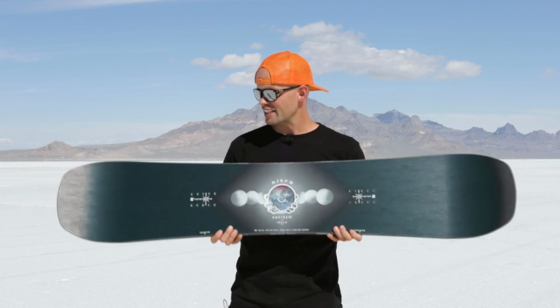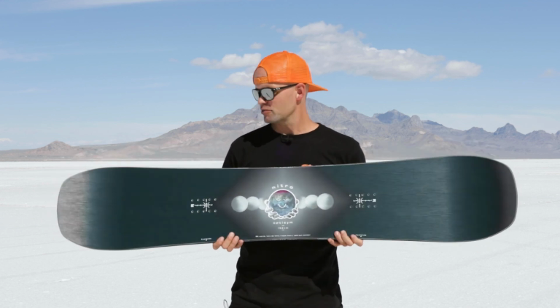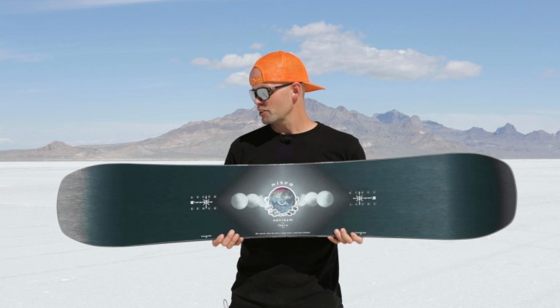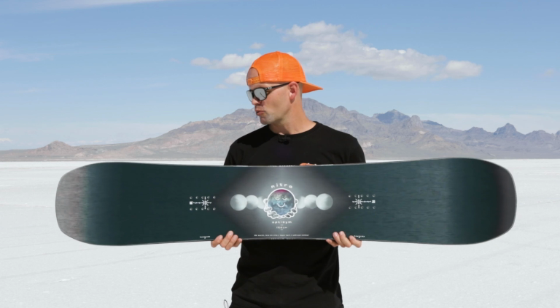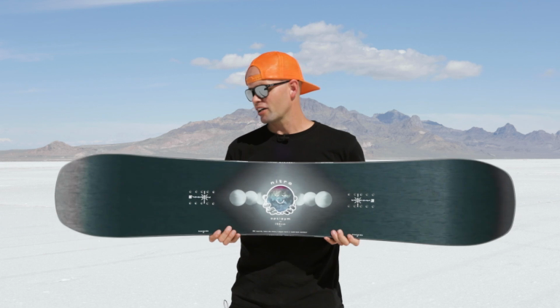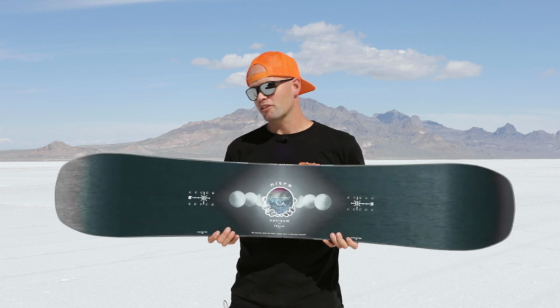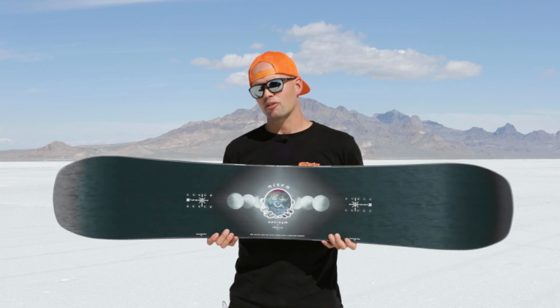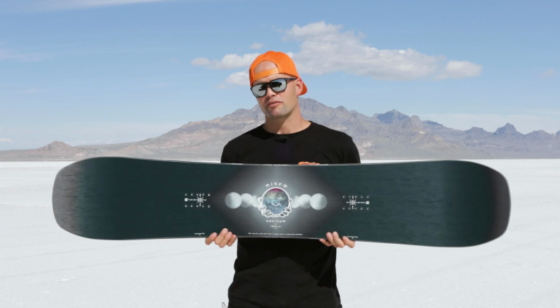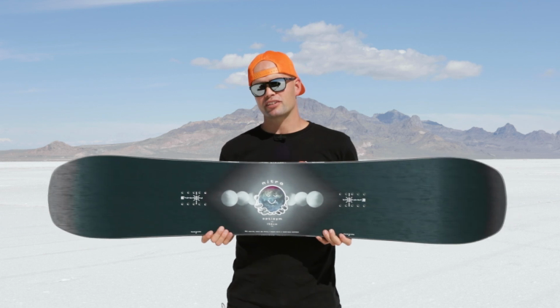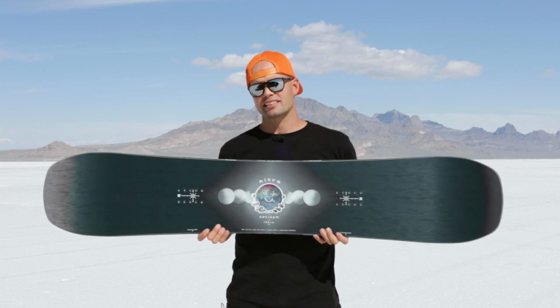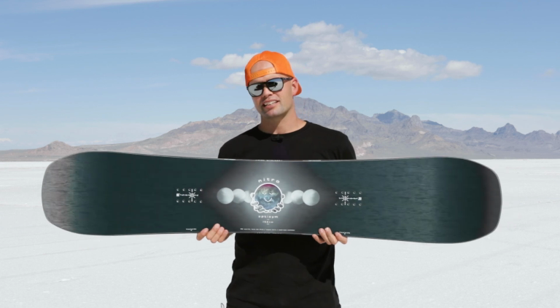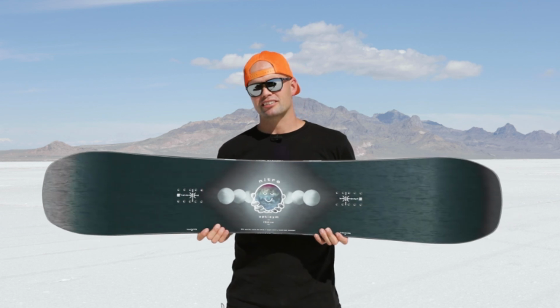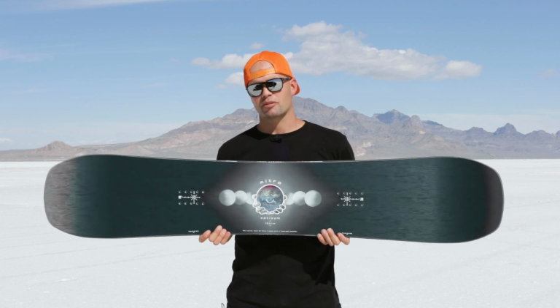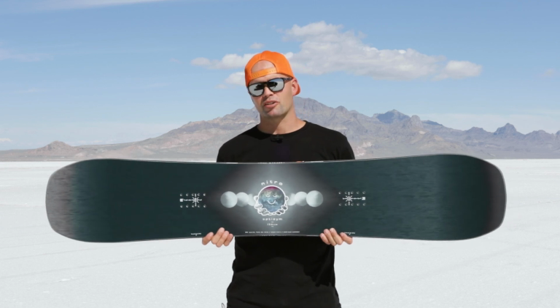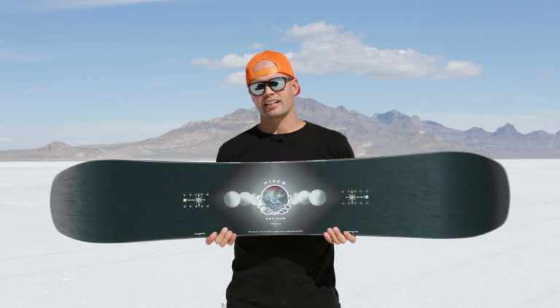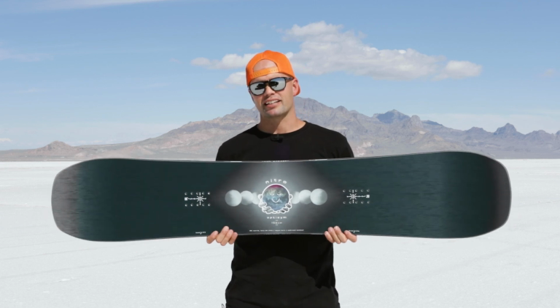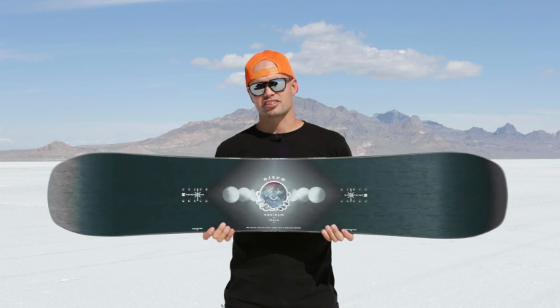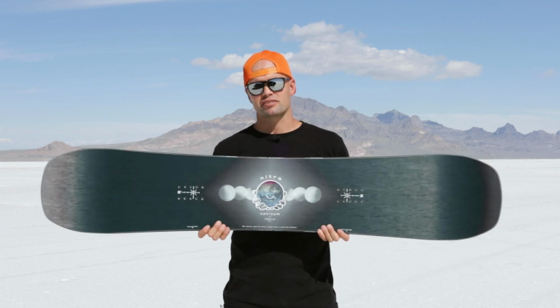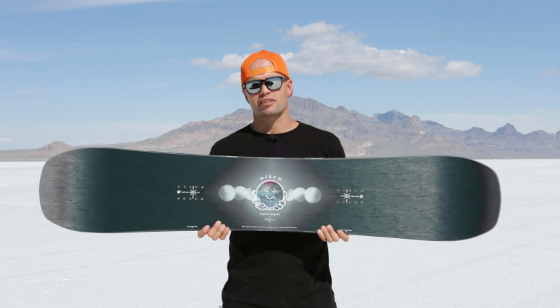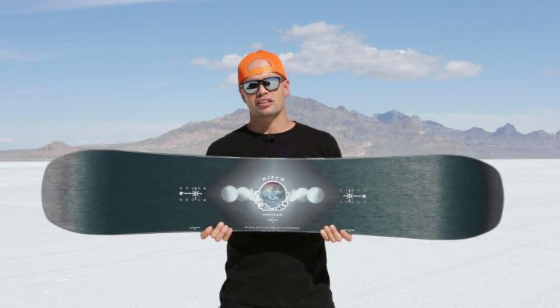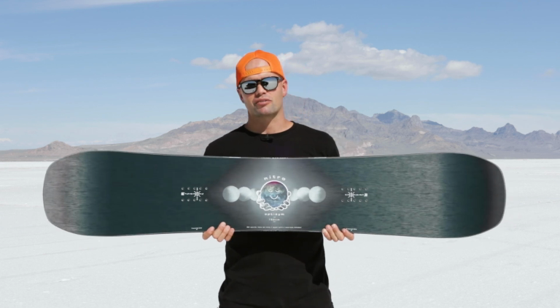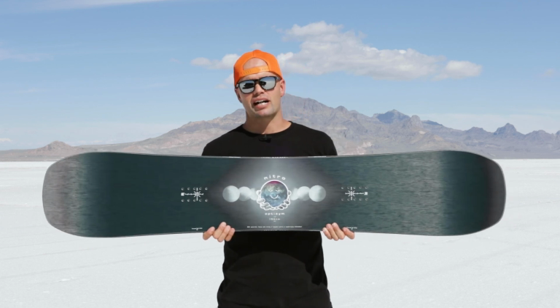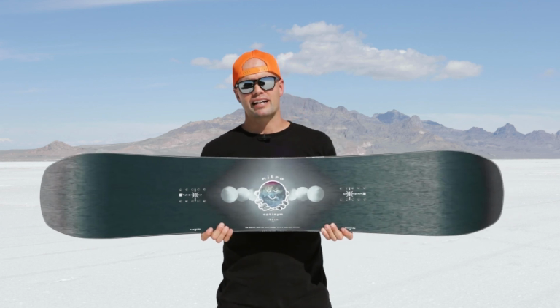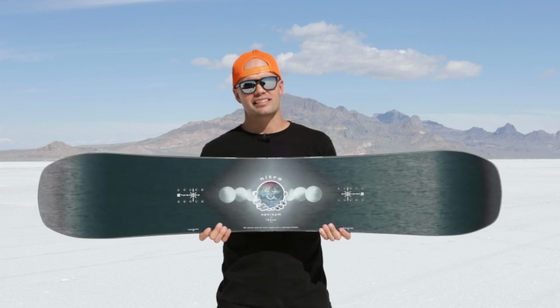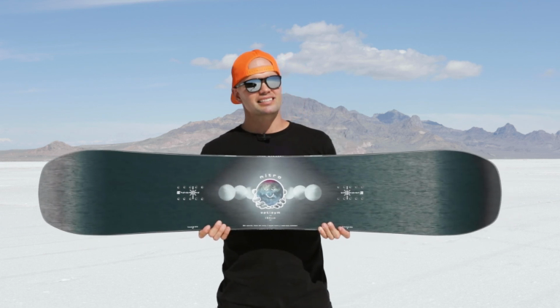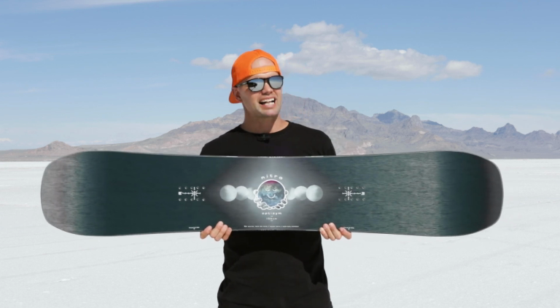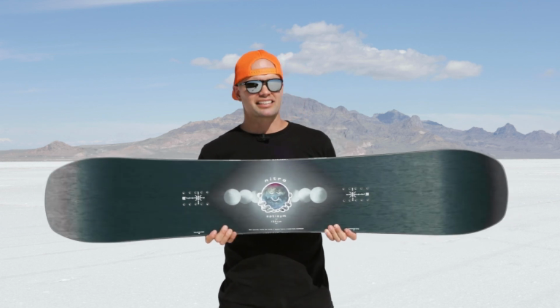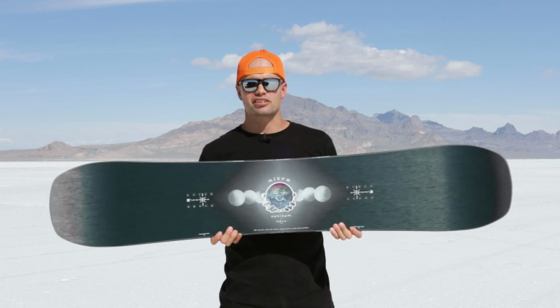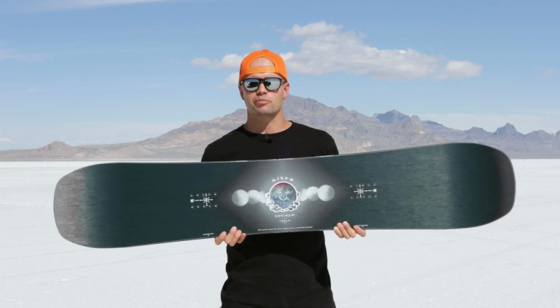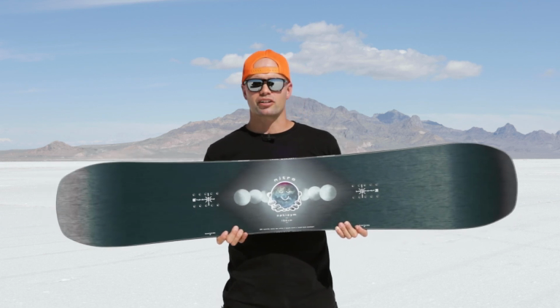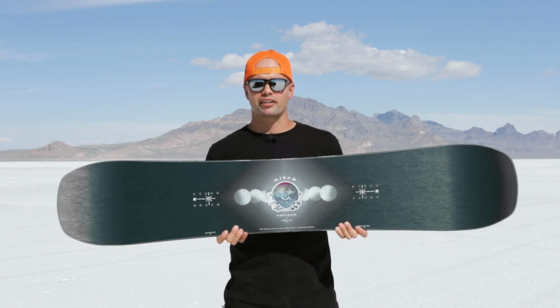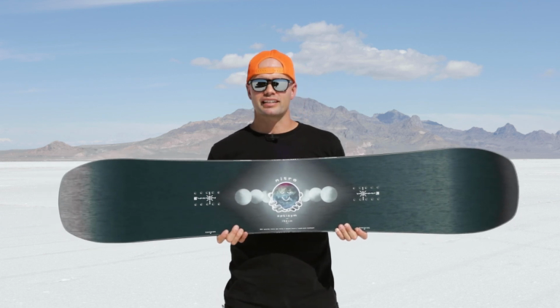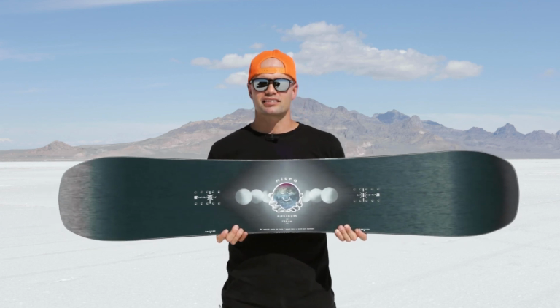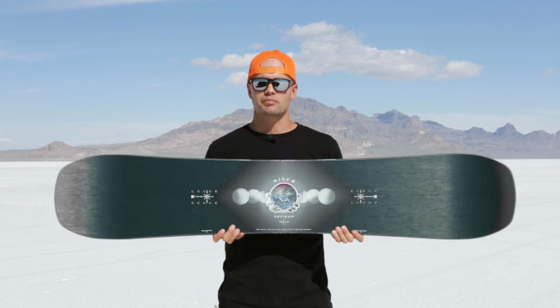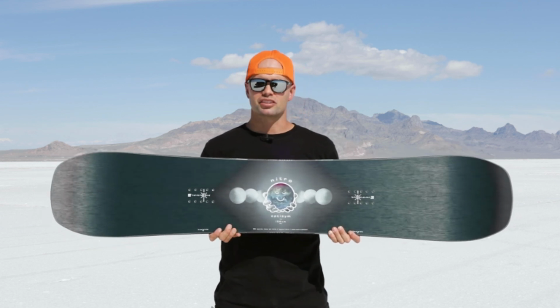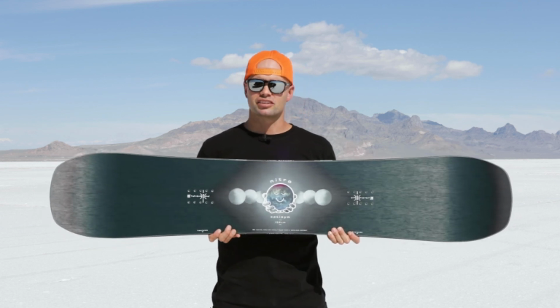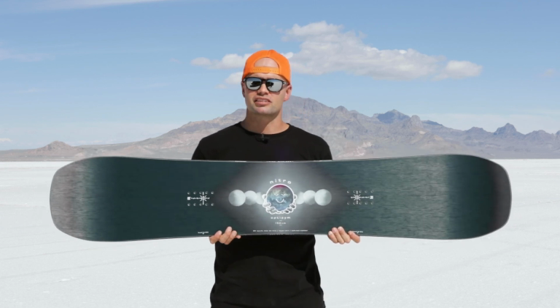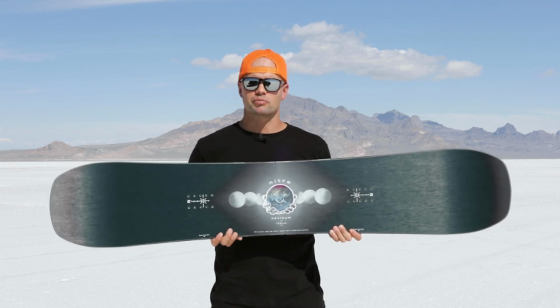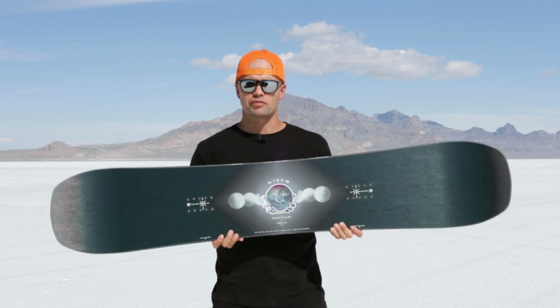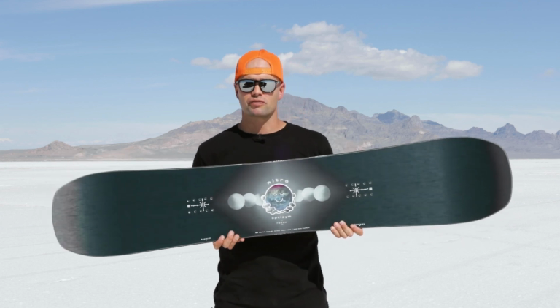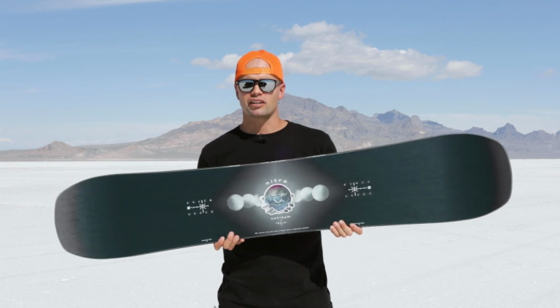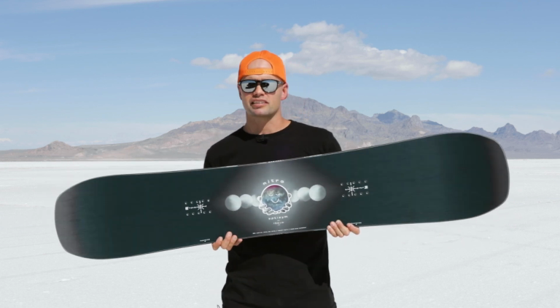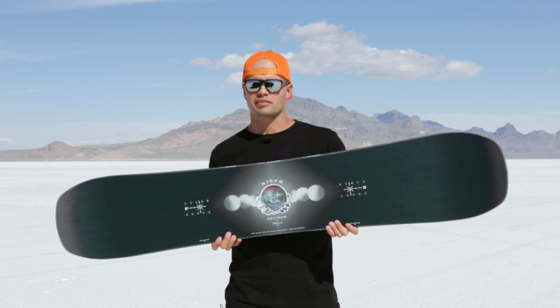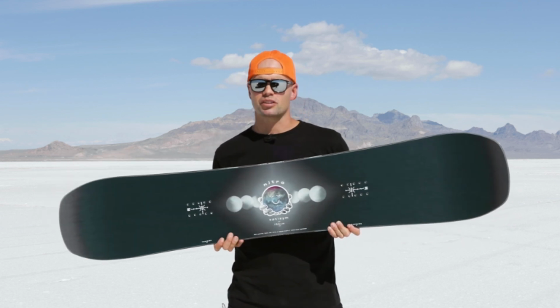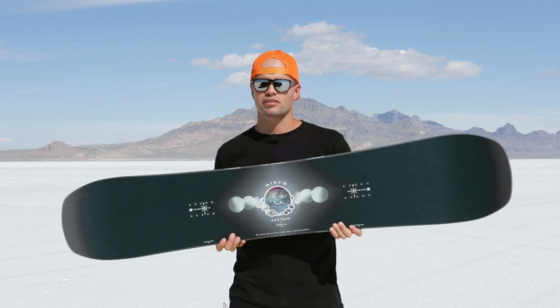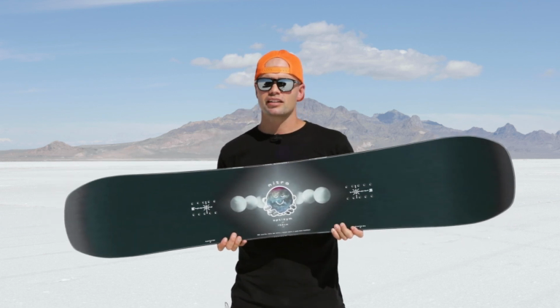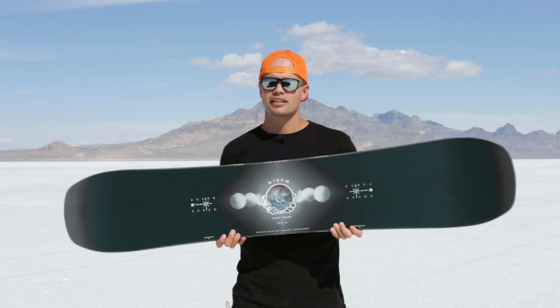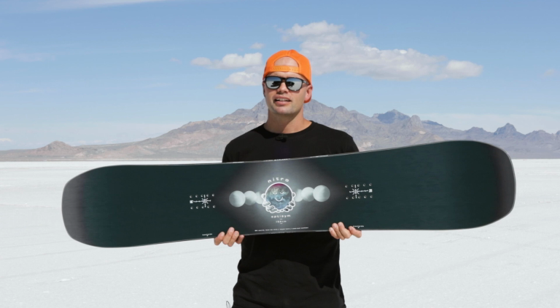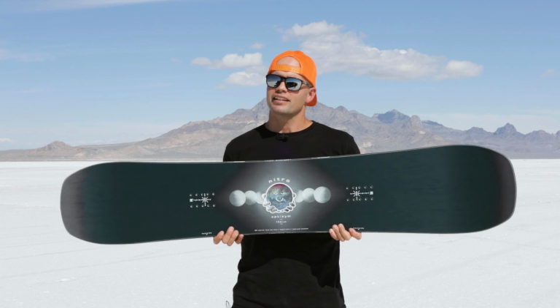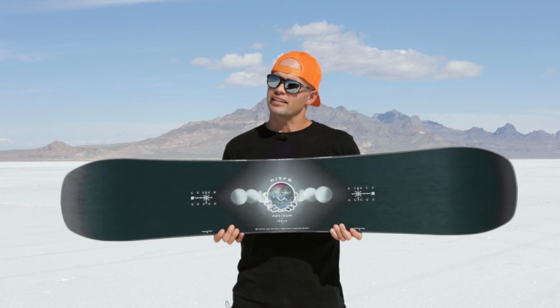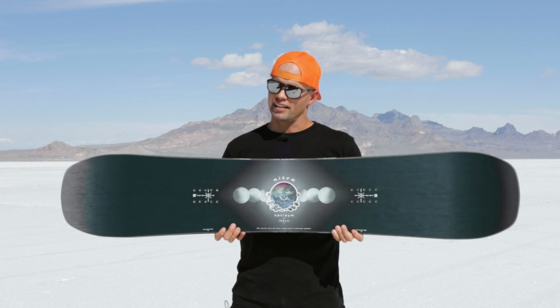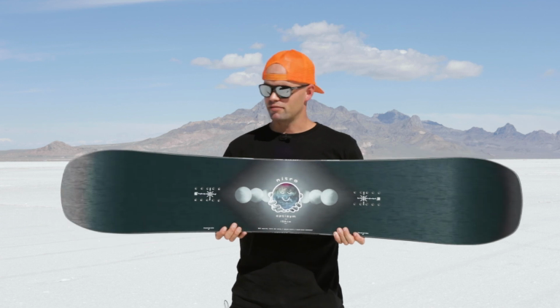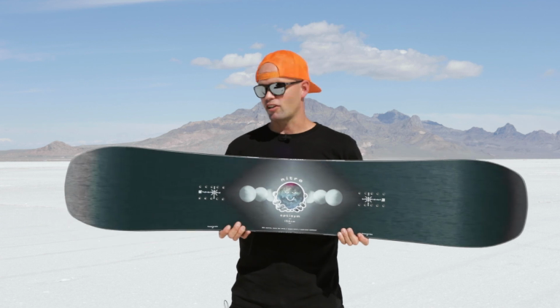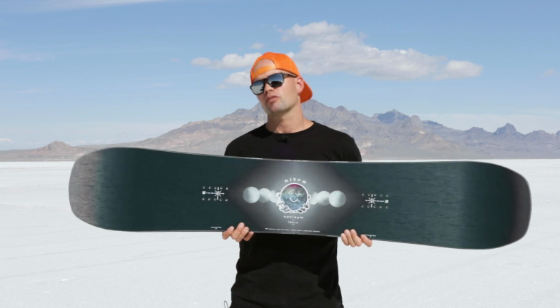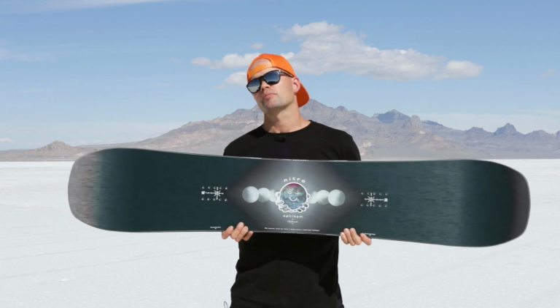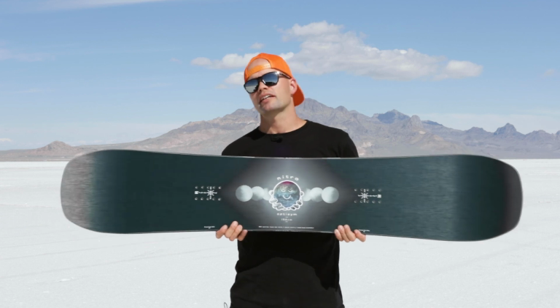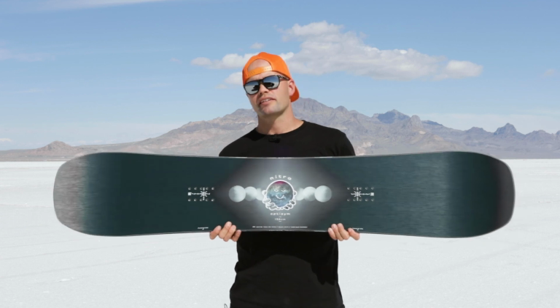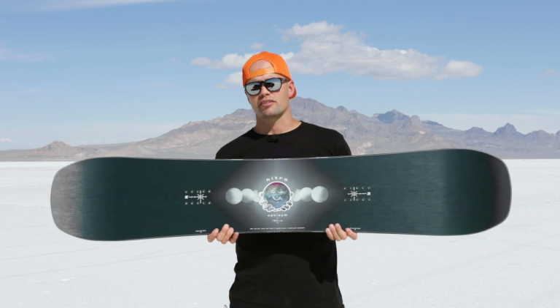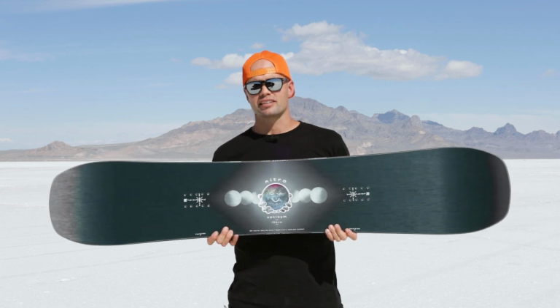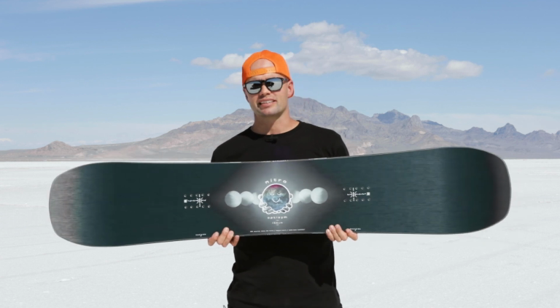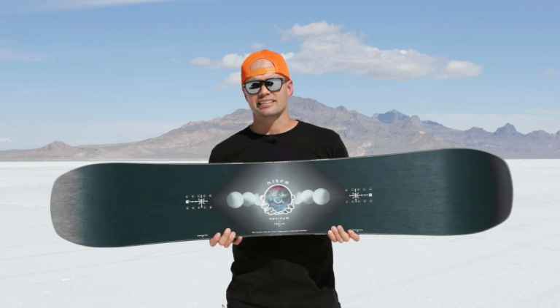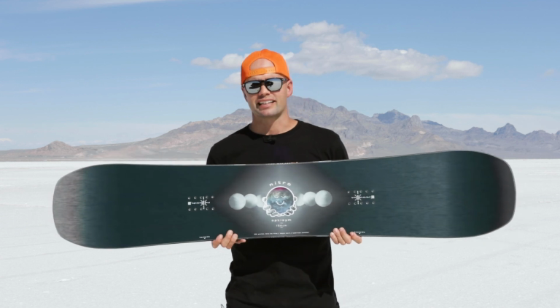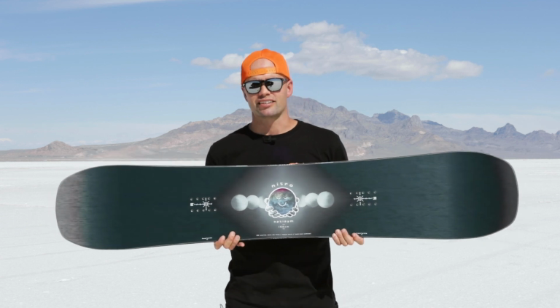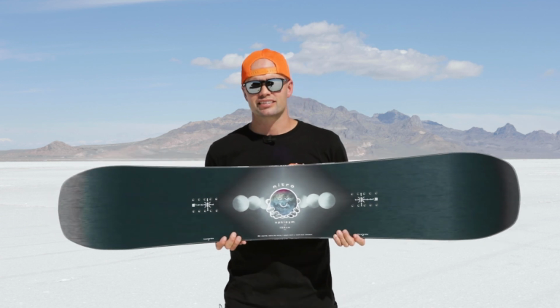If that's what you want — a freestyle snowboard that is just fun to ride, not super aggressive but super fun and smooth — then follow me through the details.